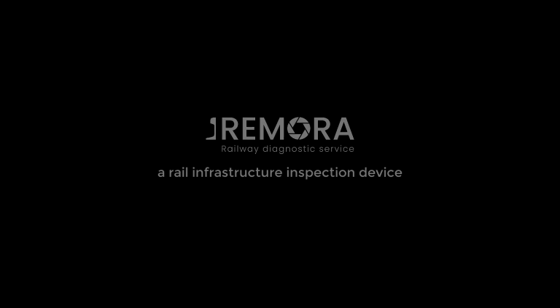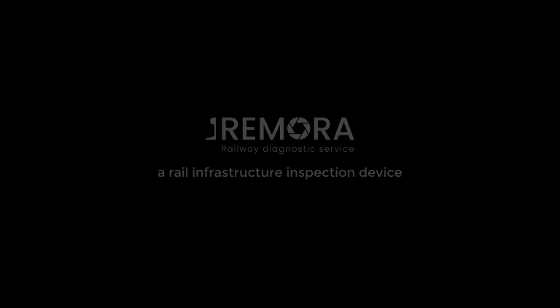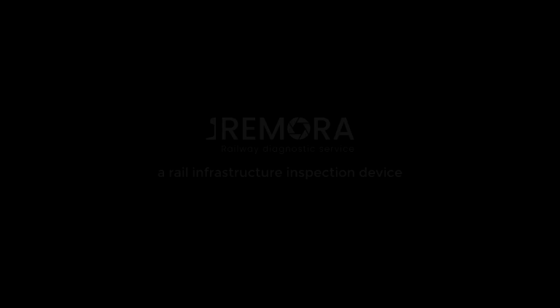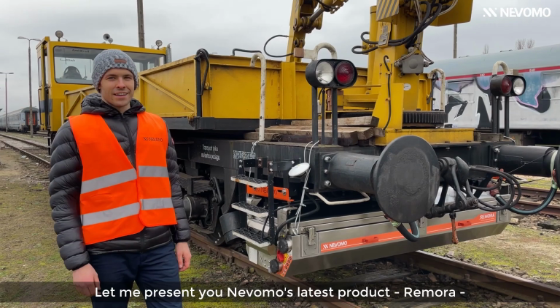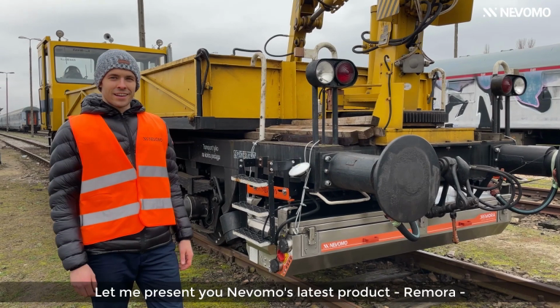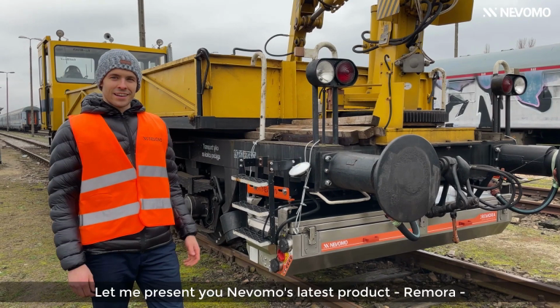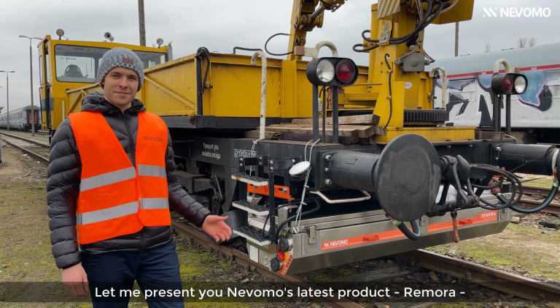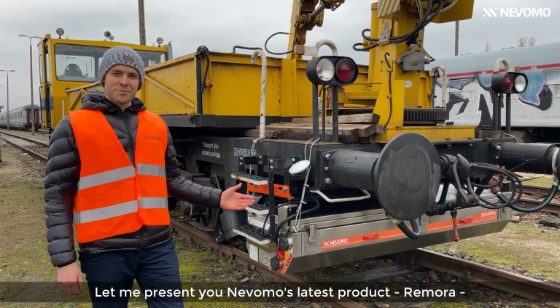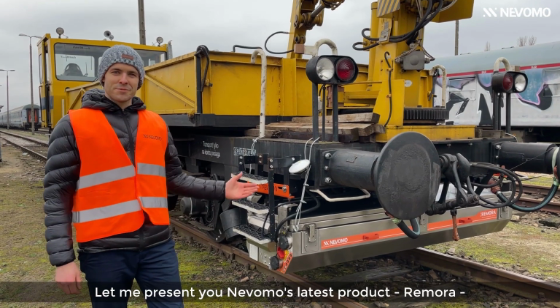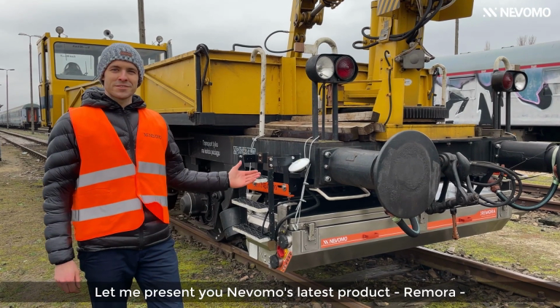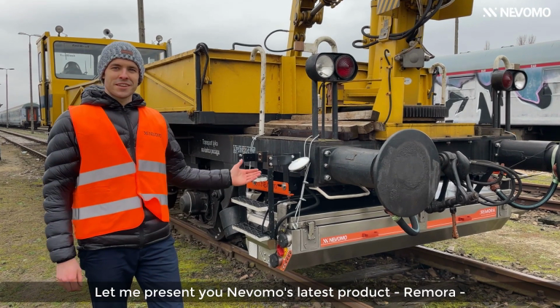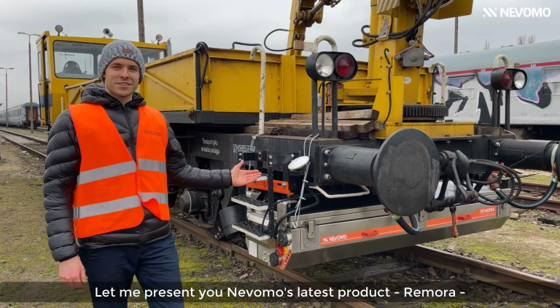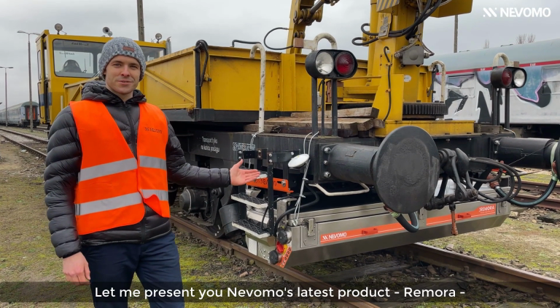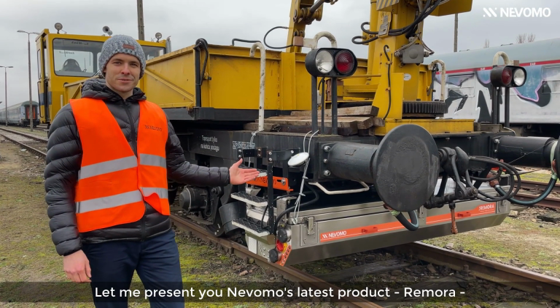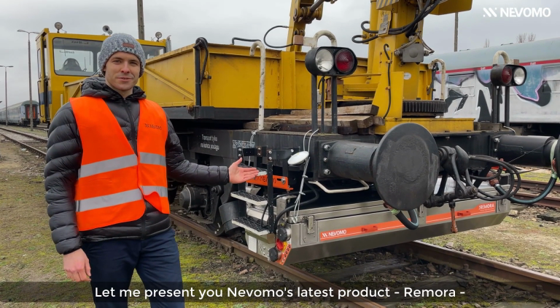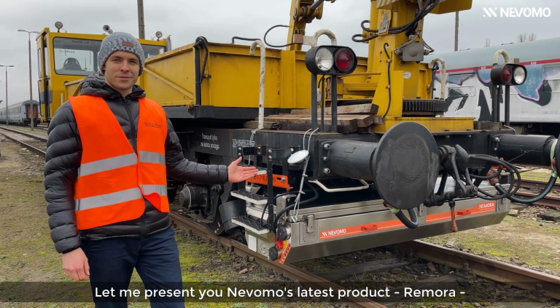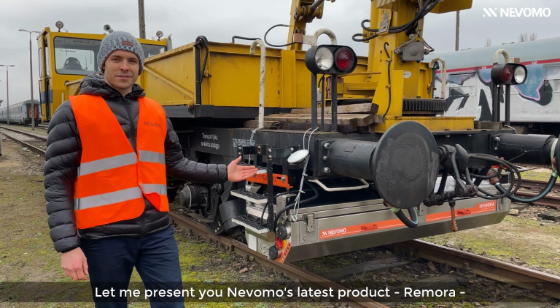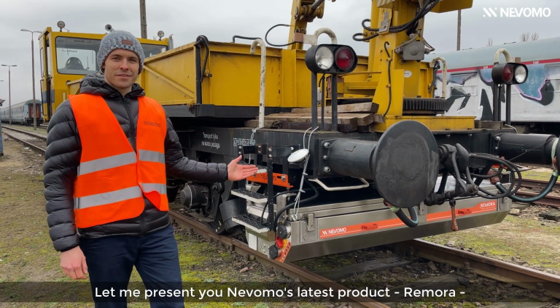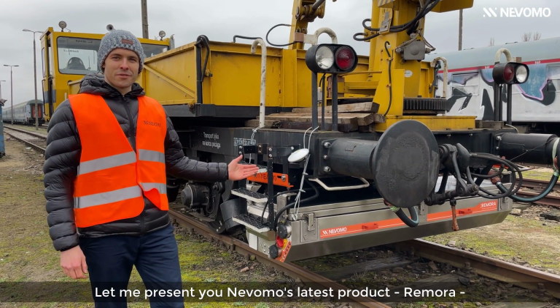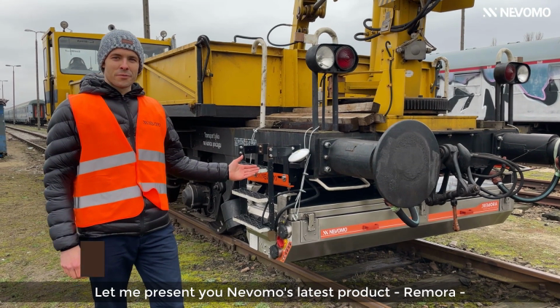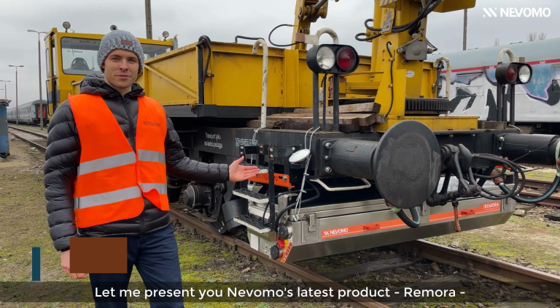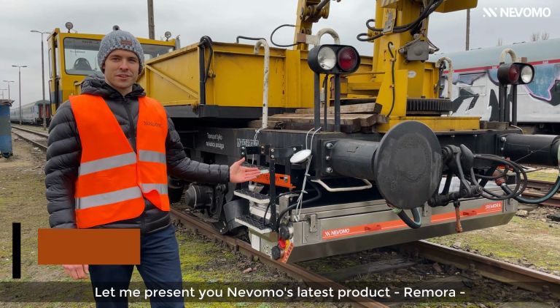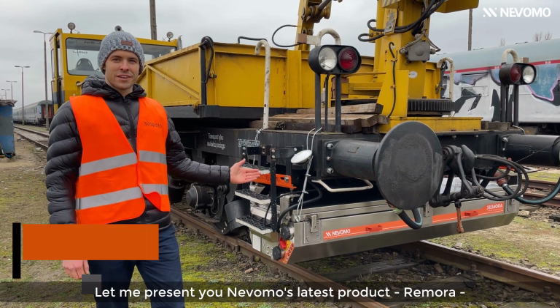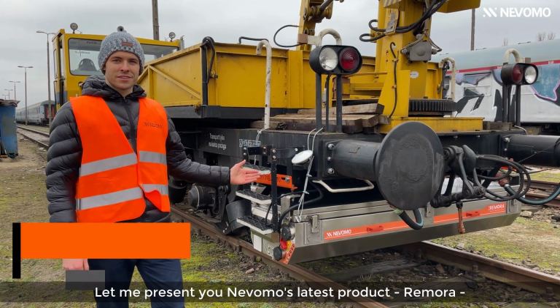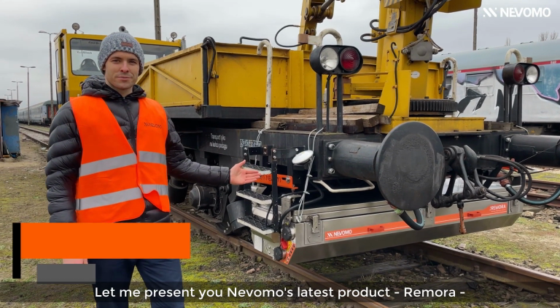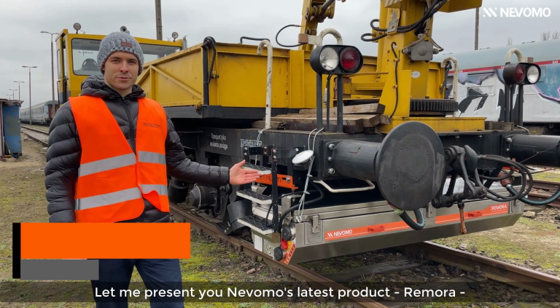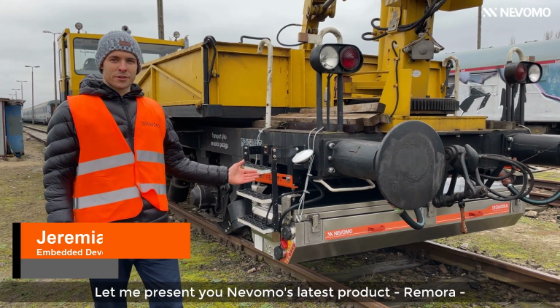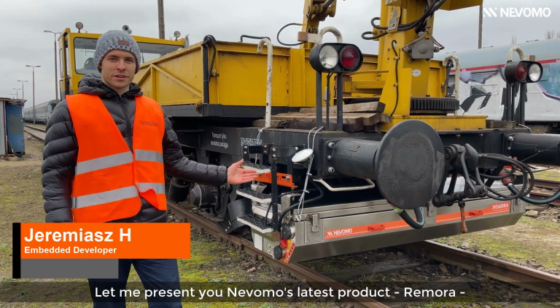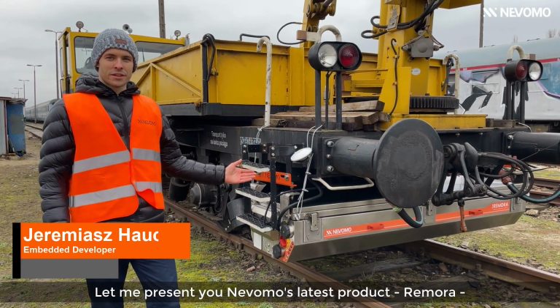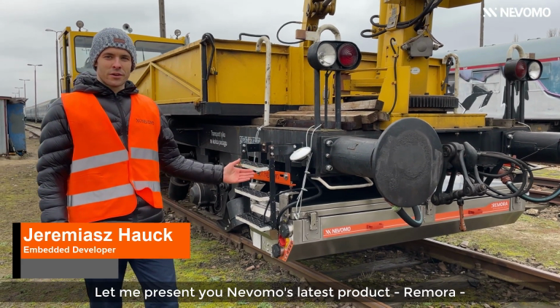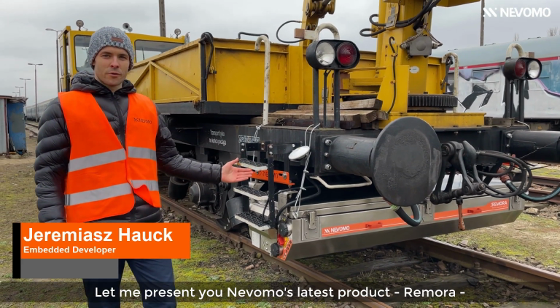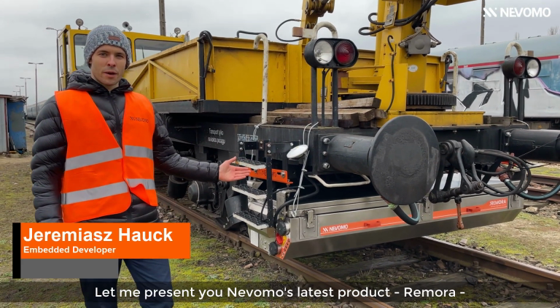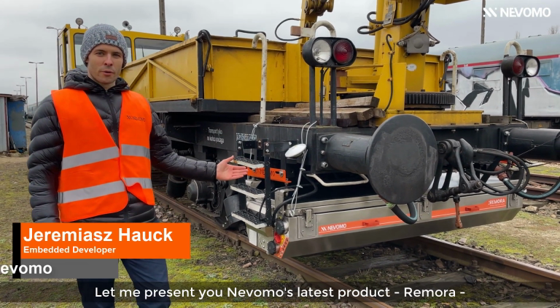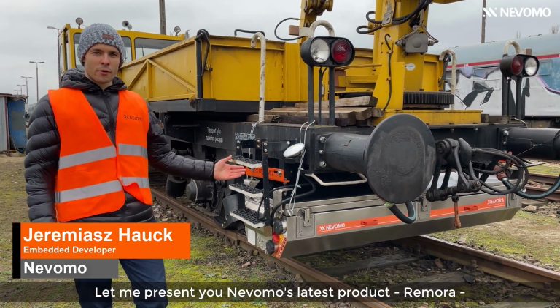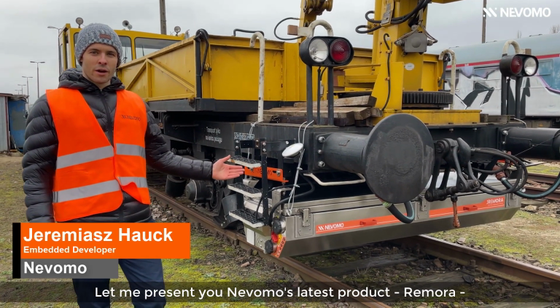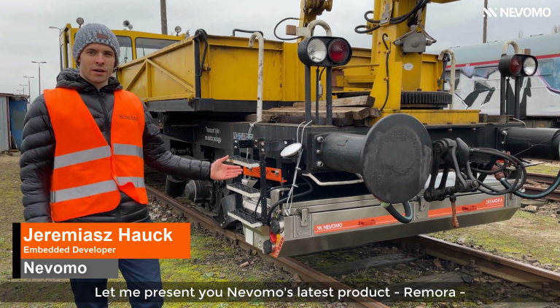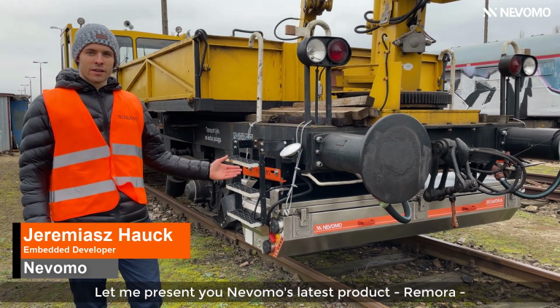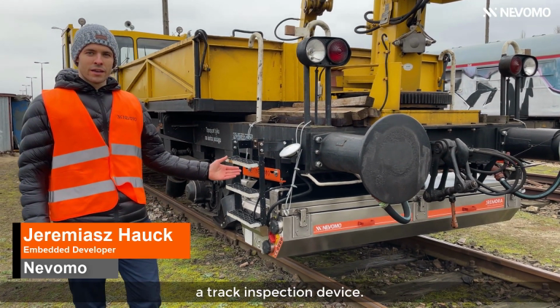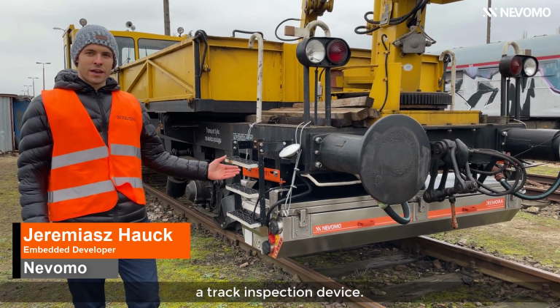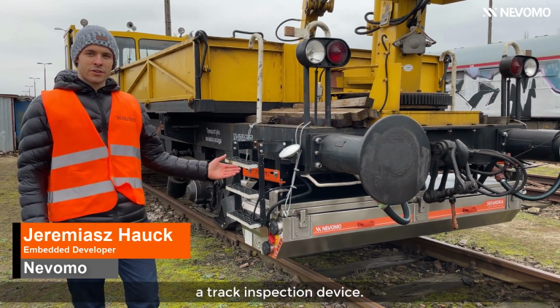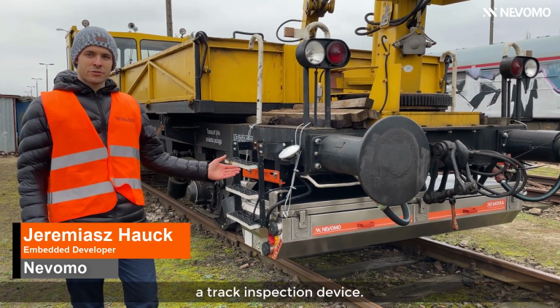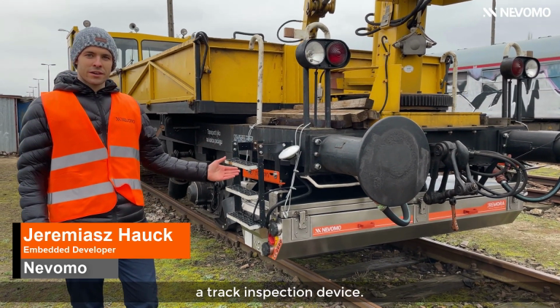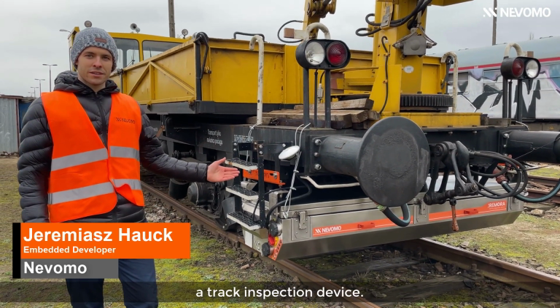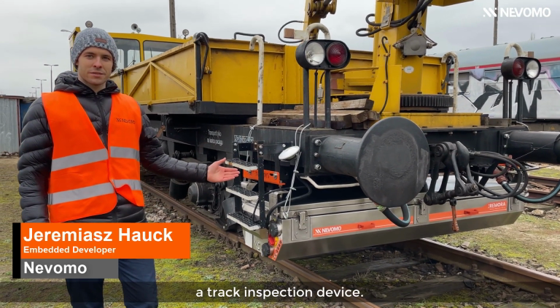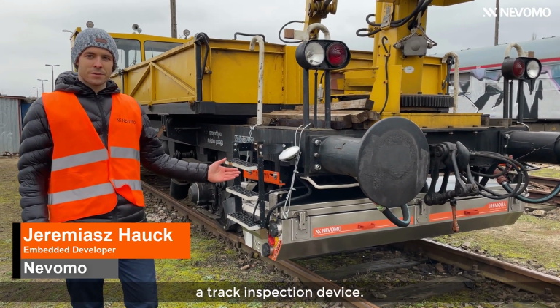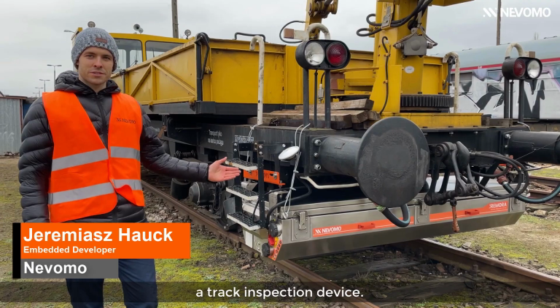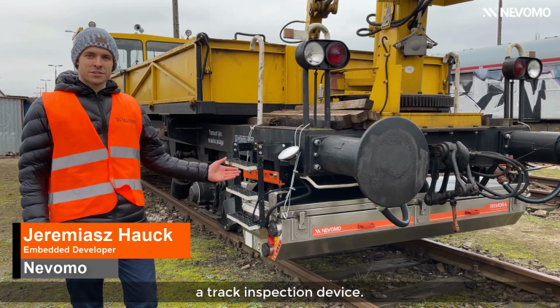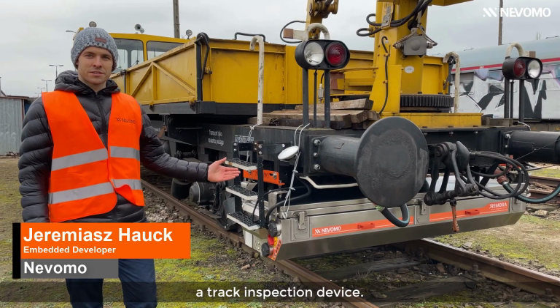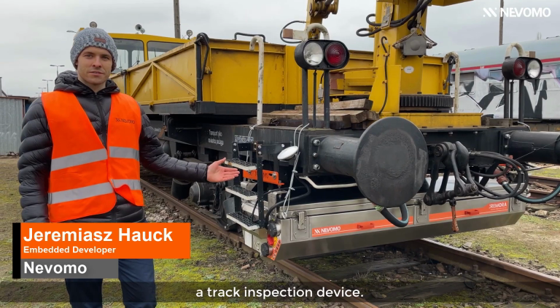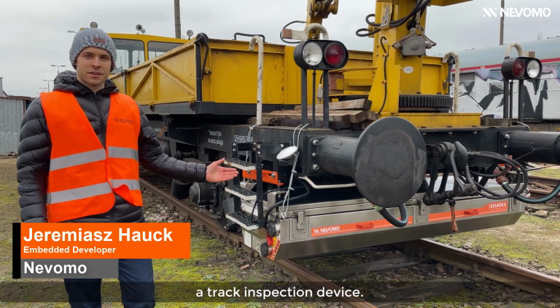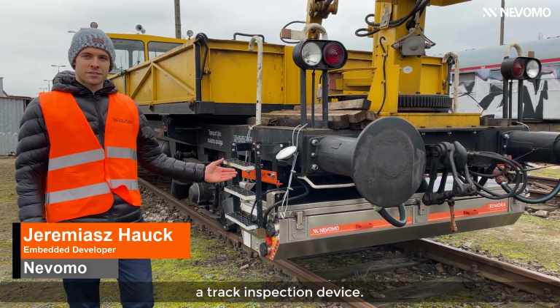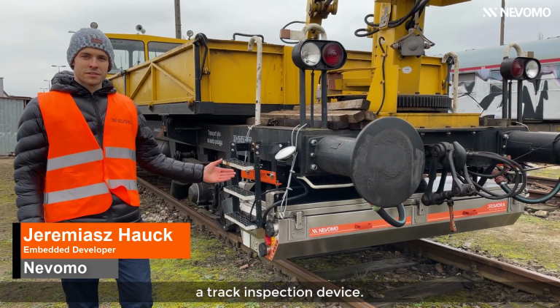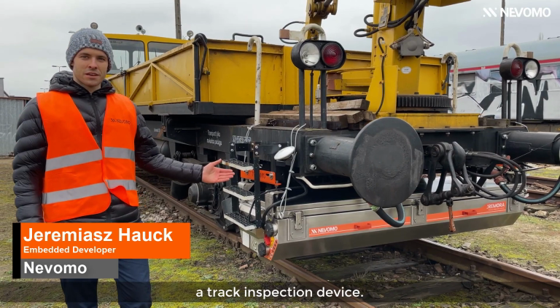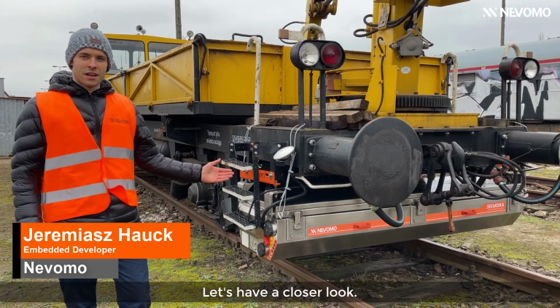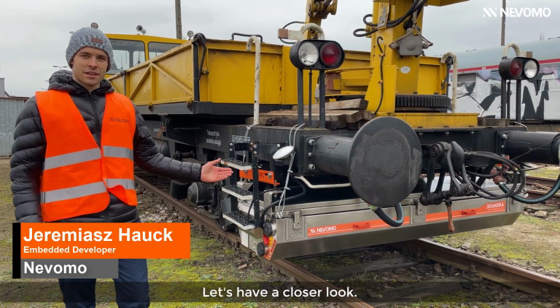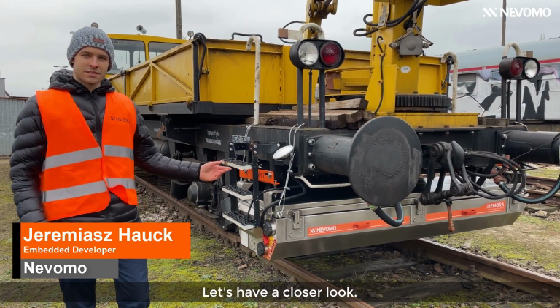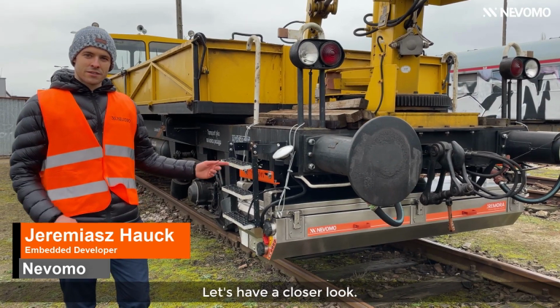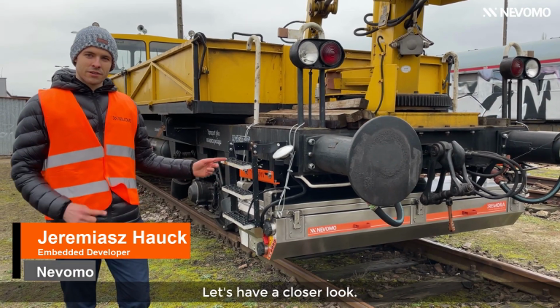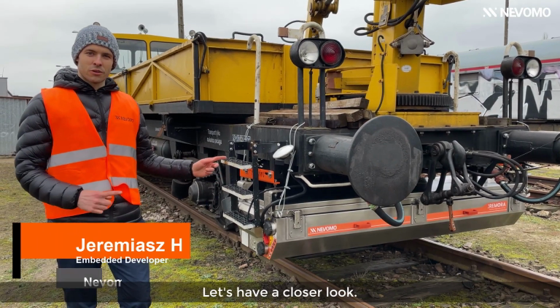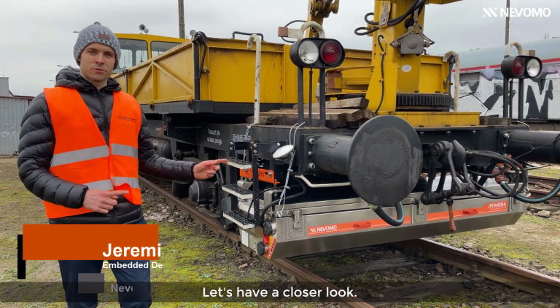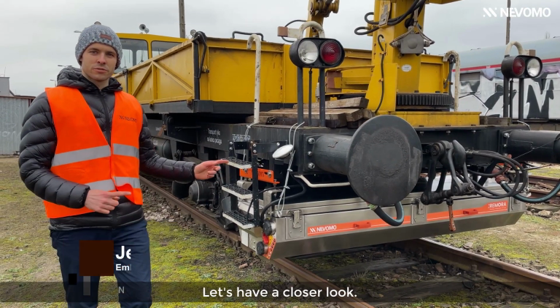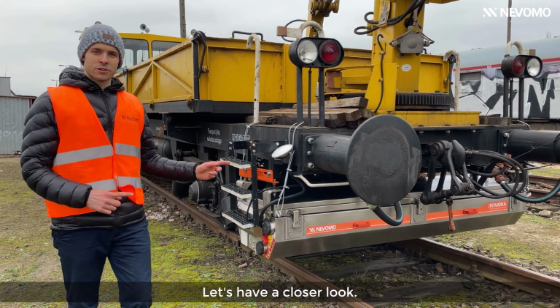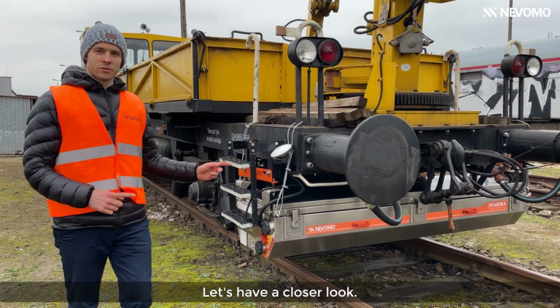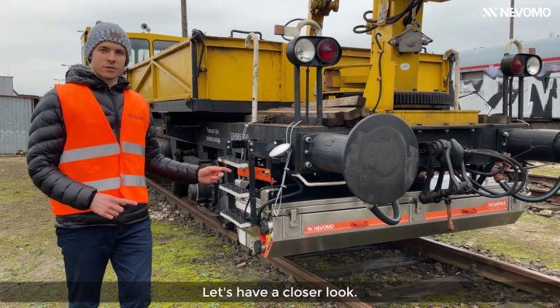Let me present you the most latest product, Remora, a track inspection device. Let's have a closer look.